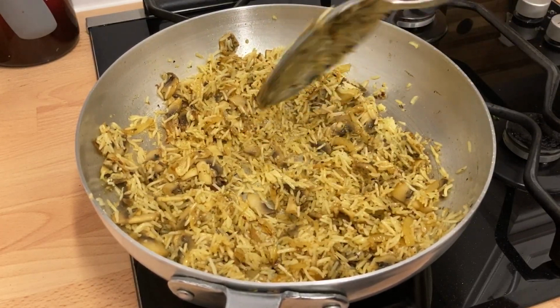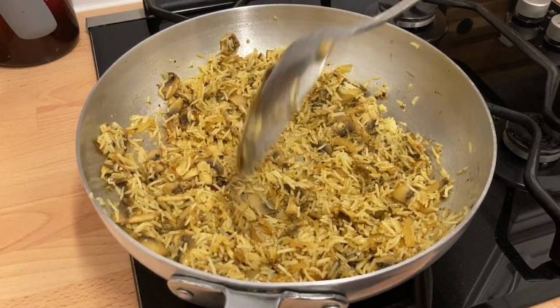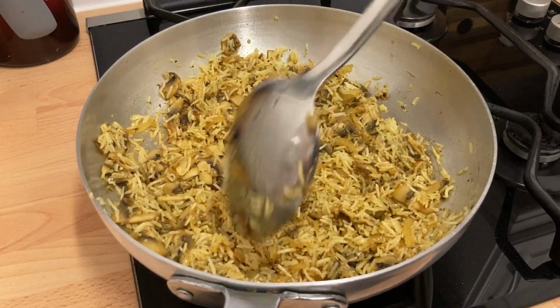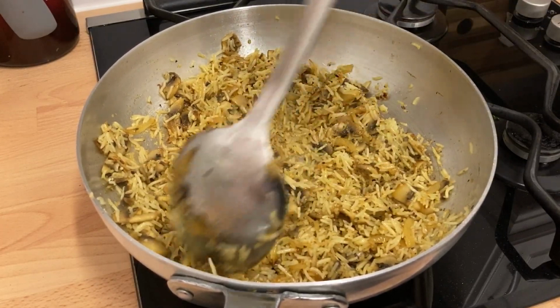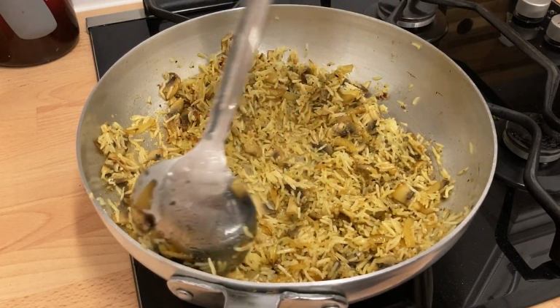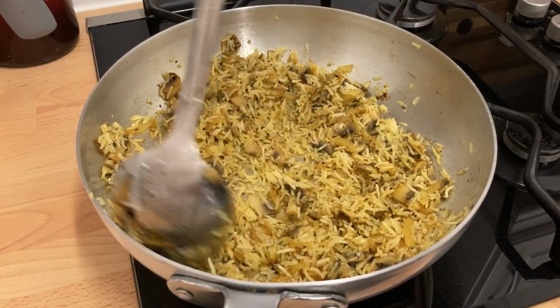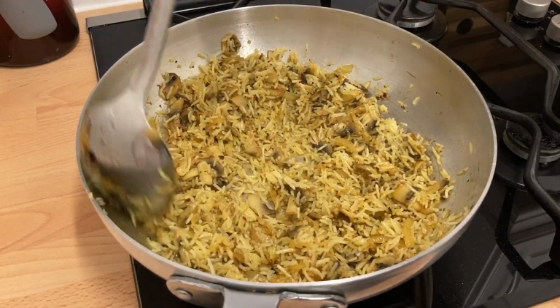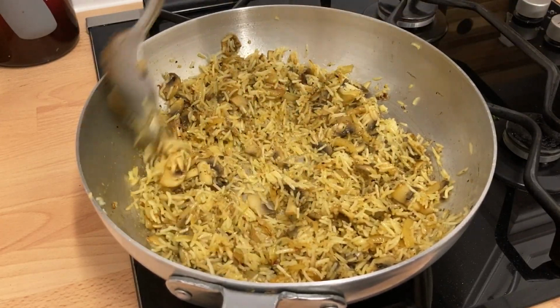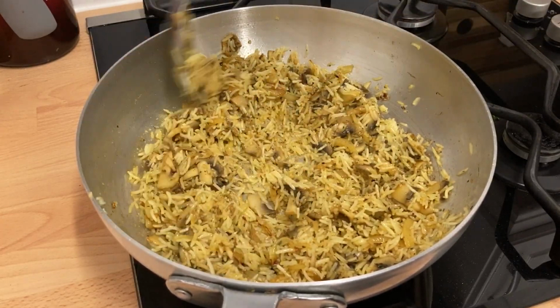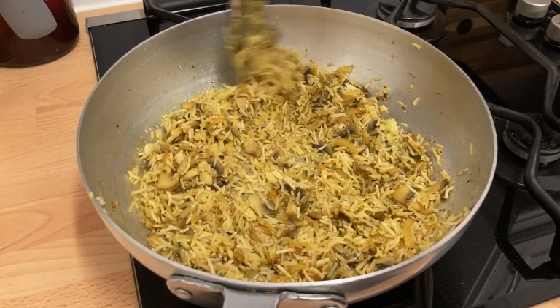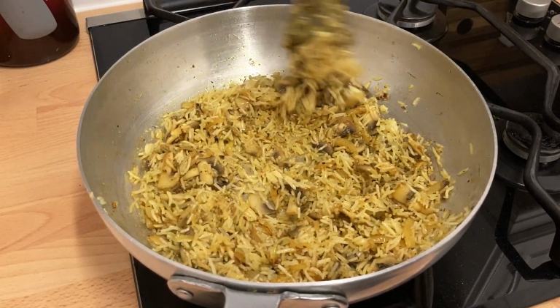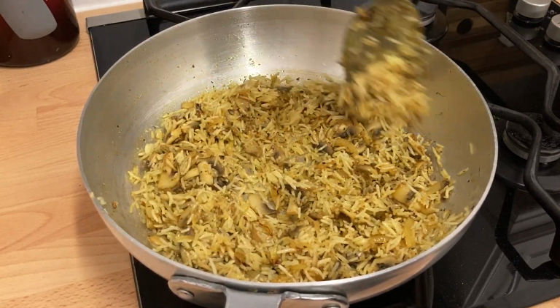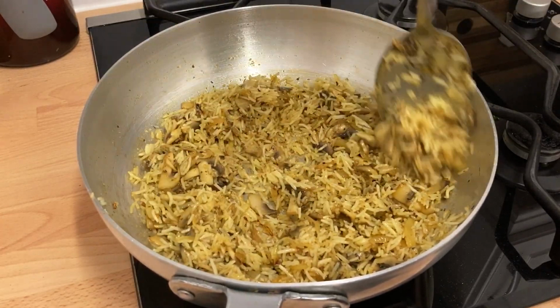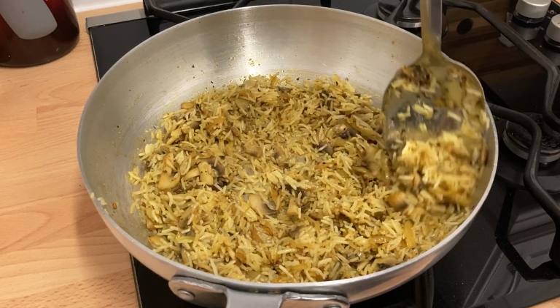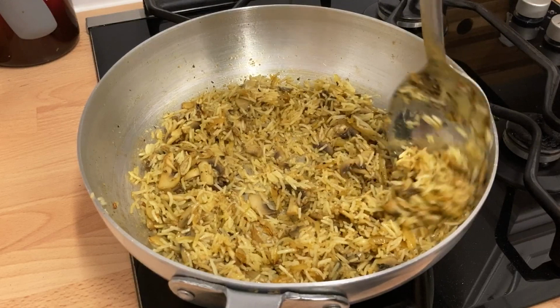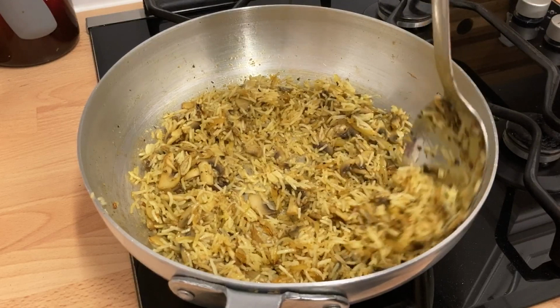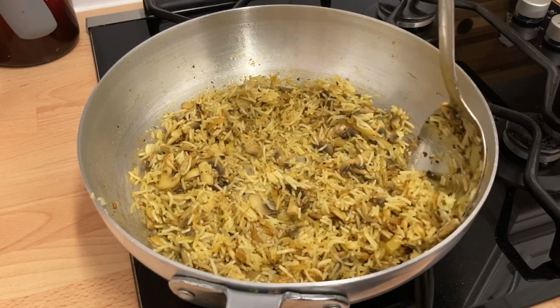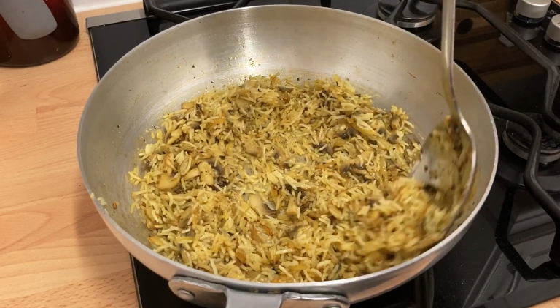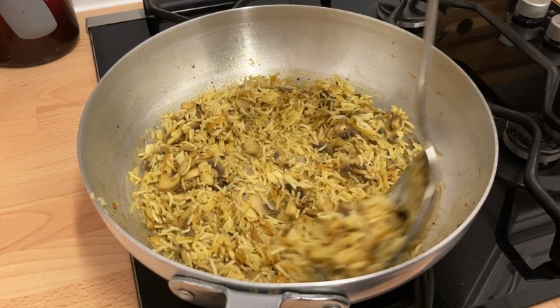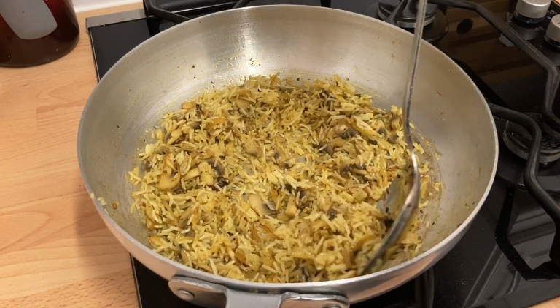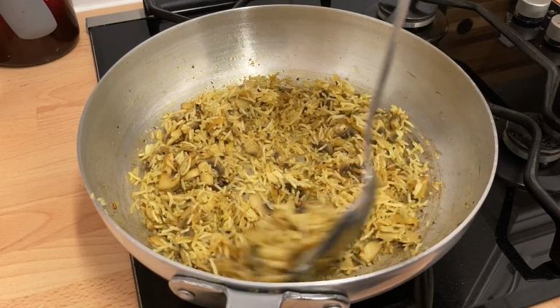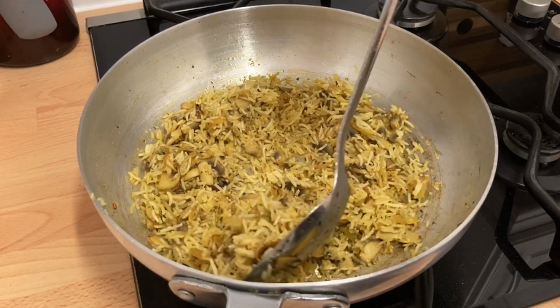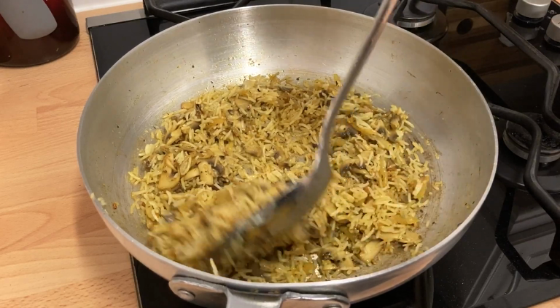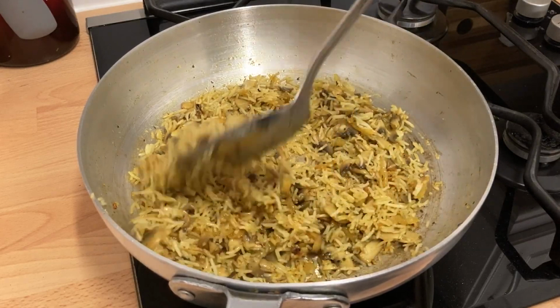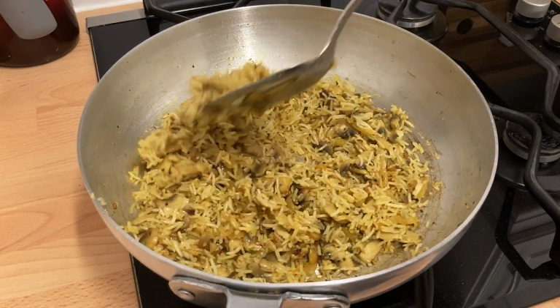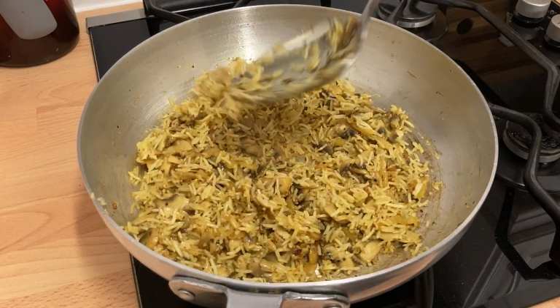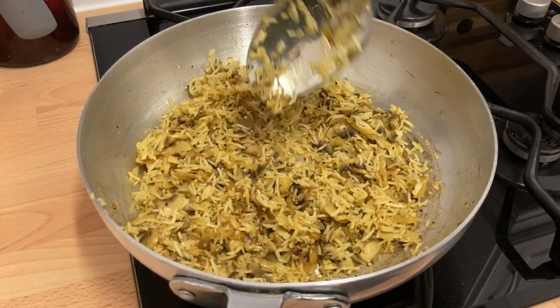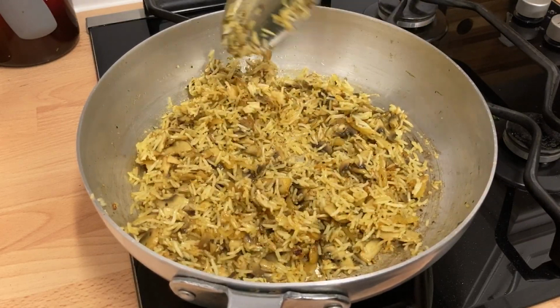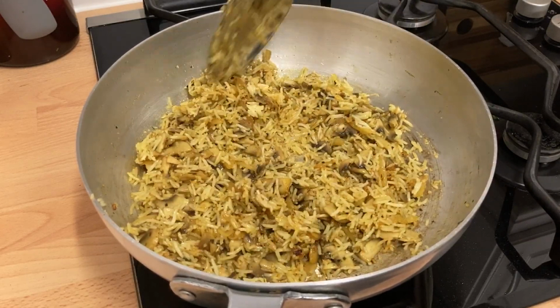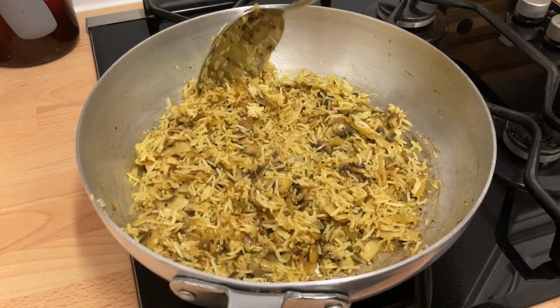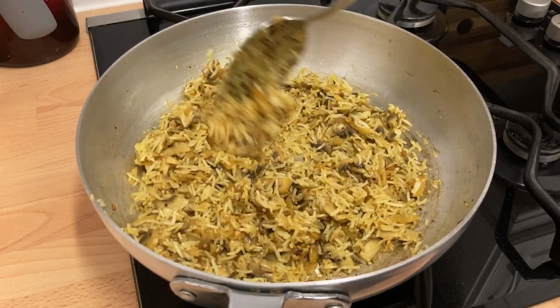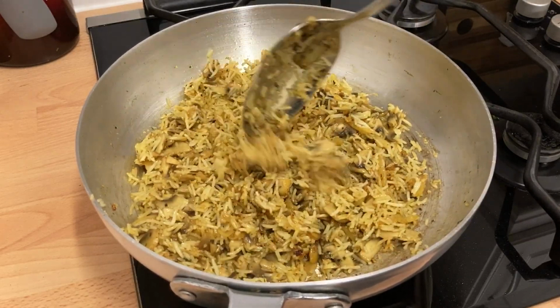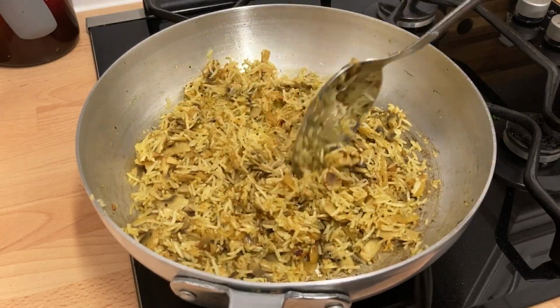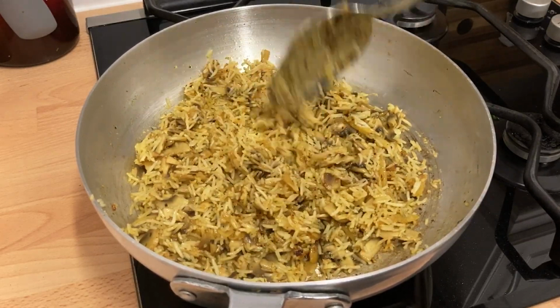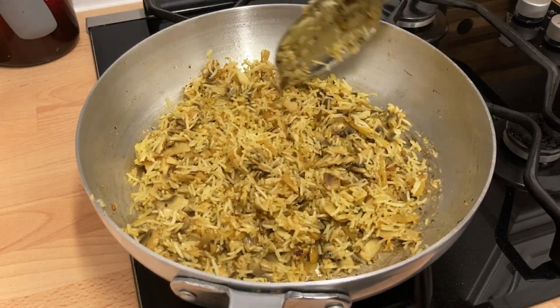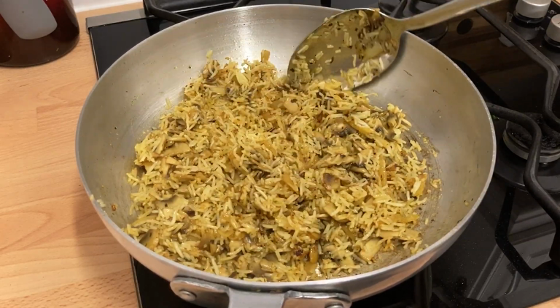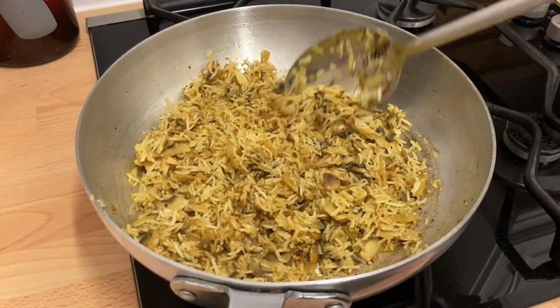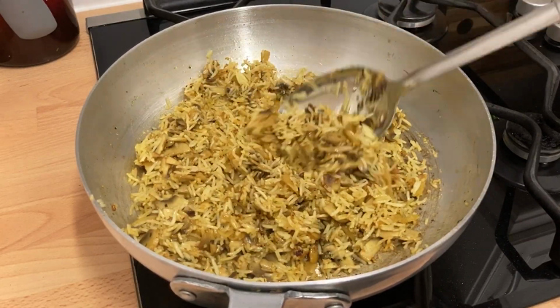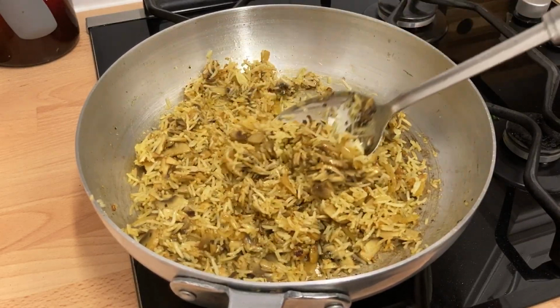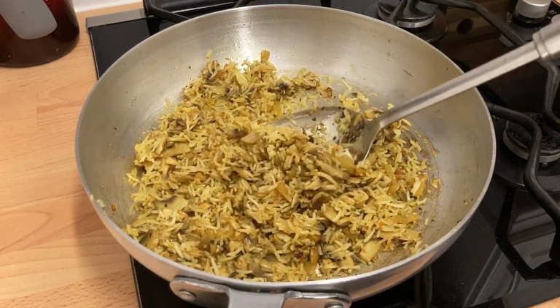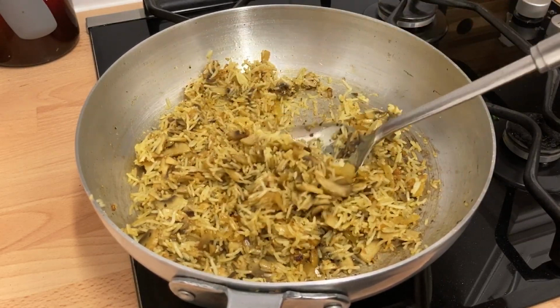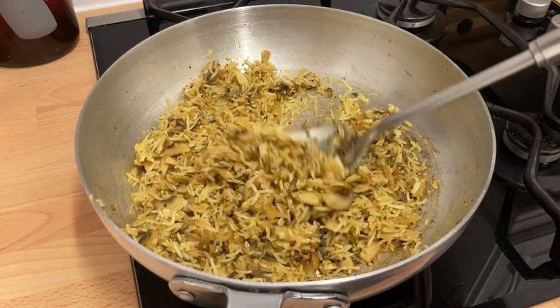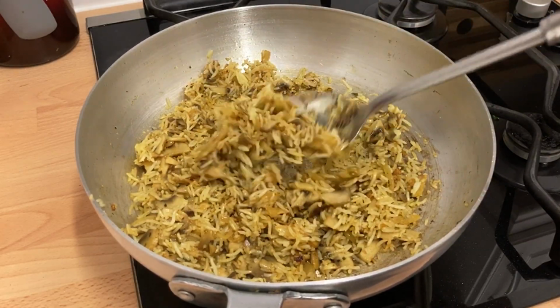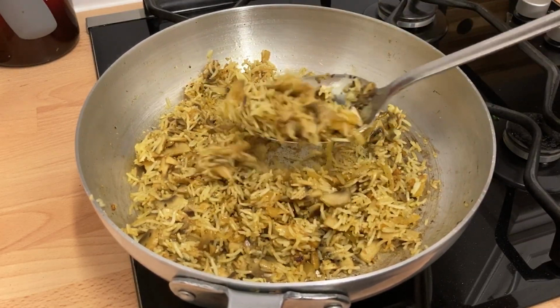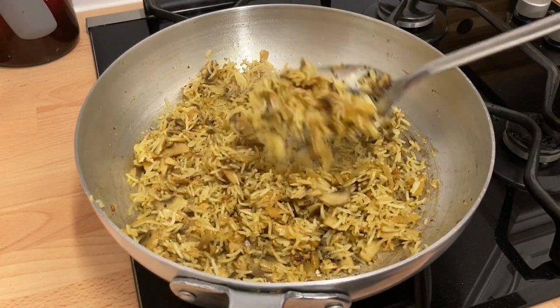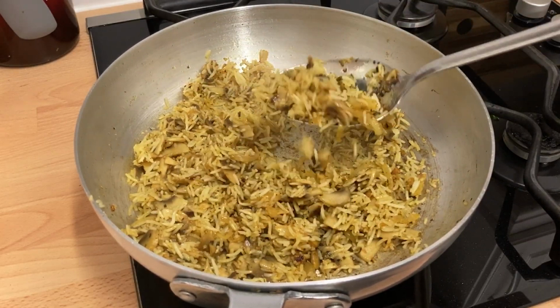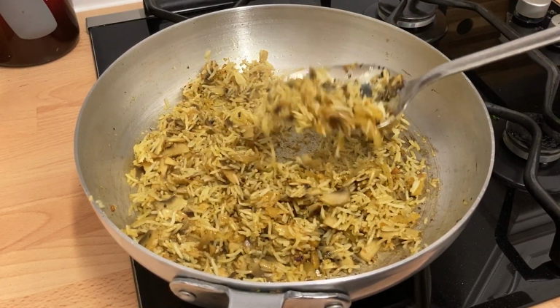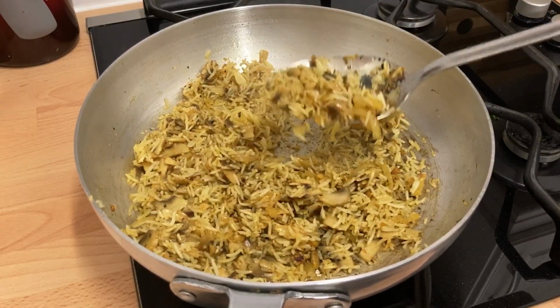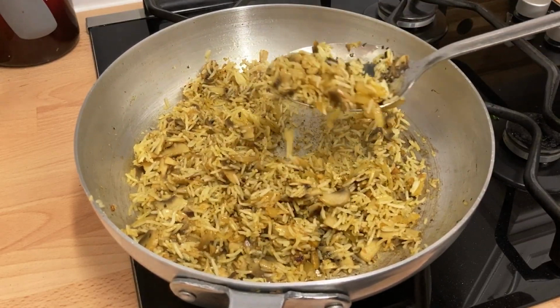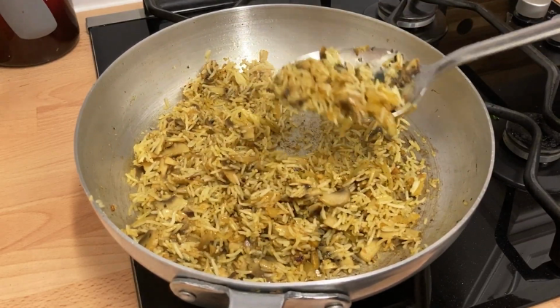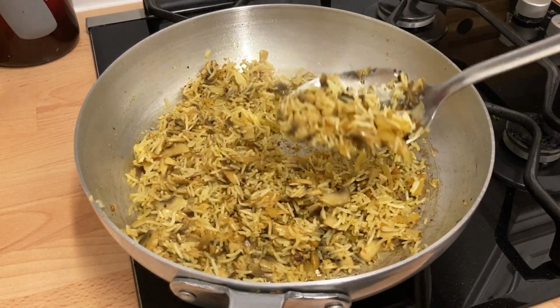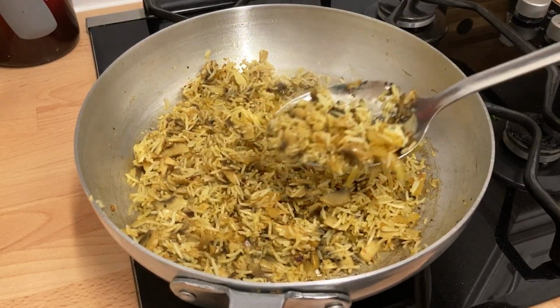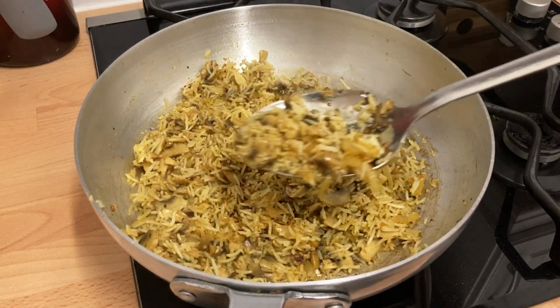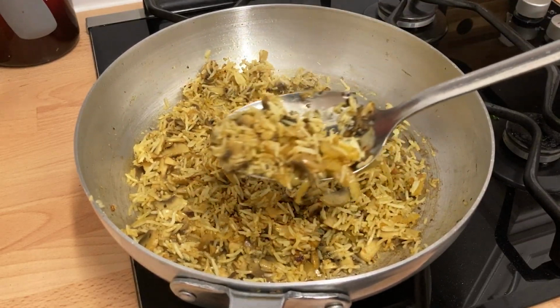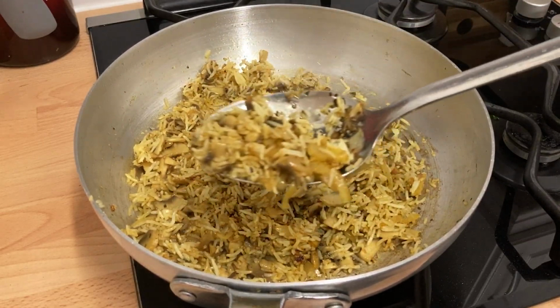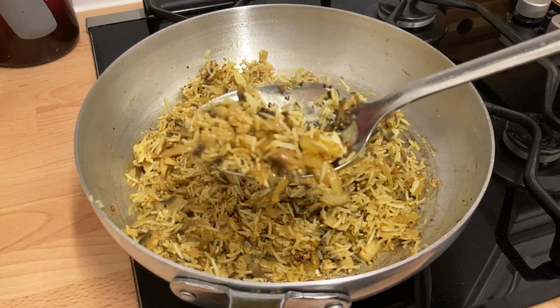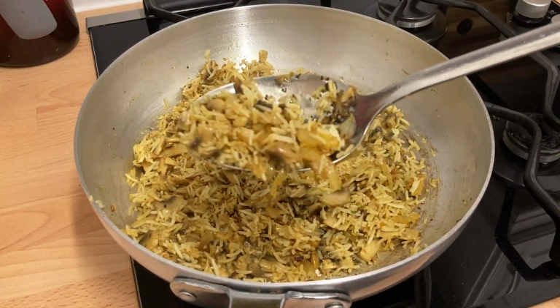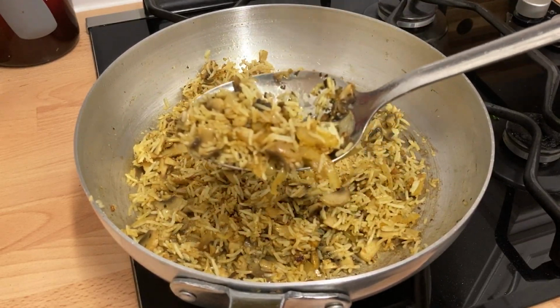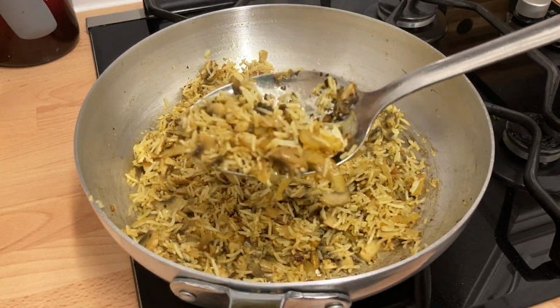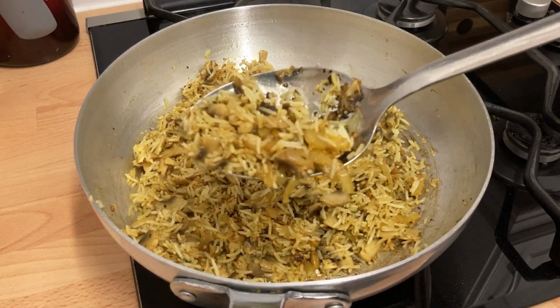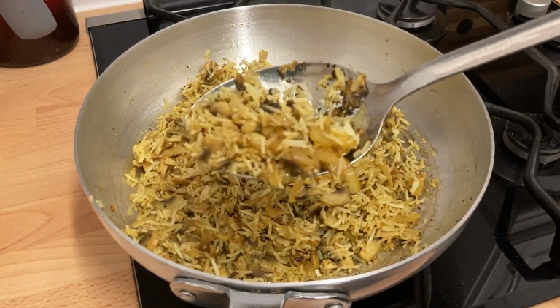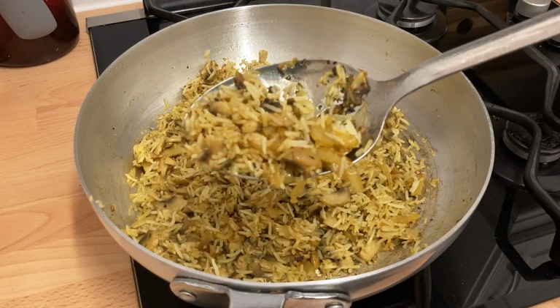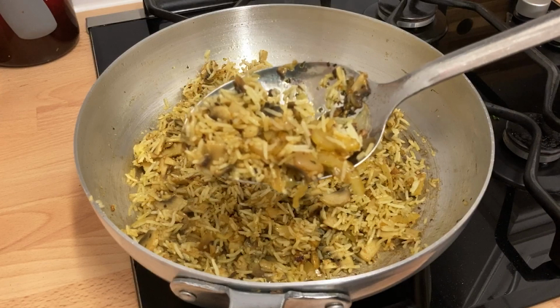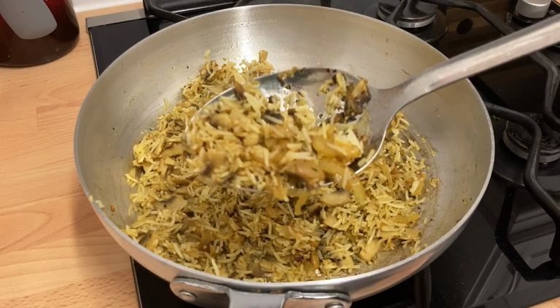This dish is perfect as a side or as a meal on its own. Serve topped with green chillies if you want to ramp up the heat.